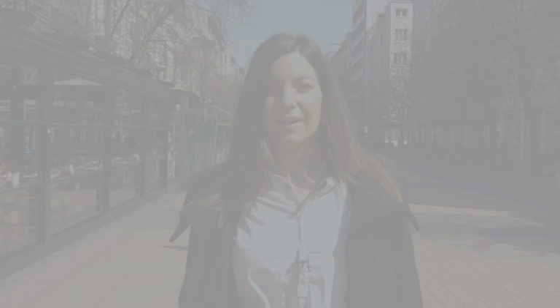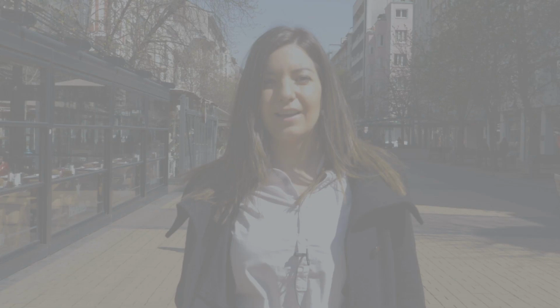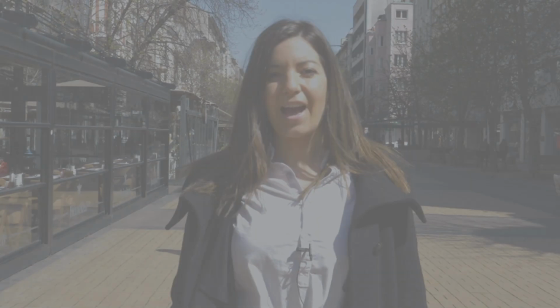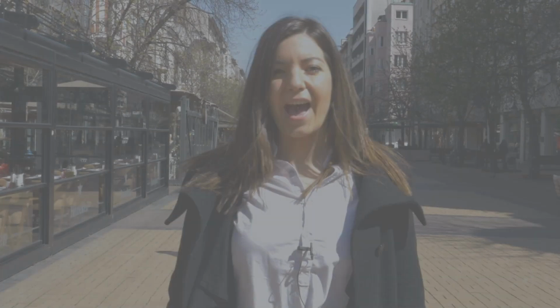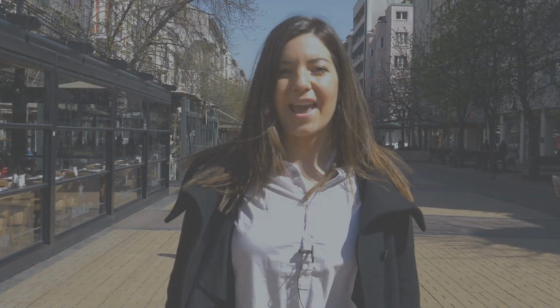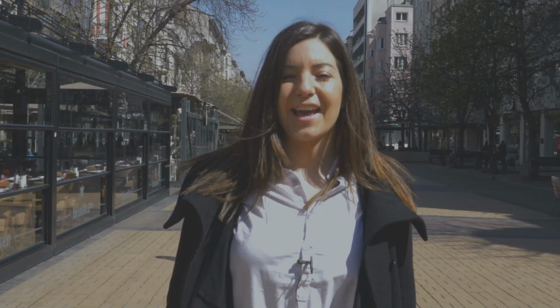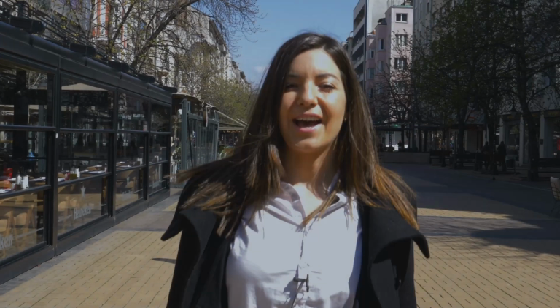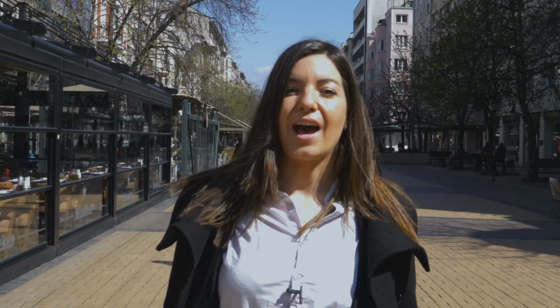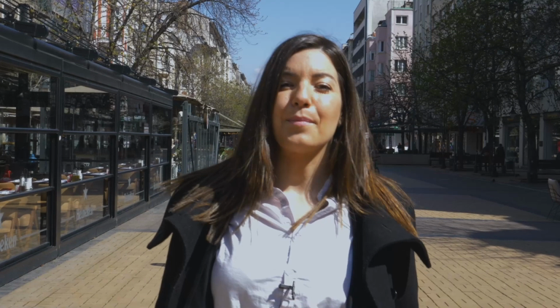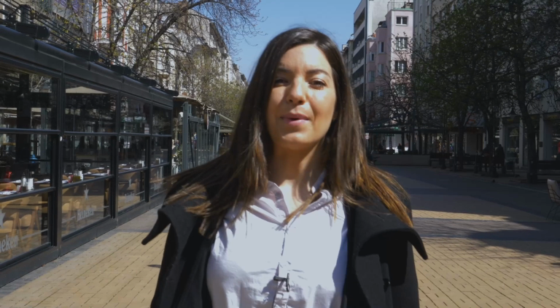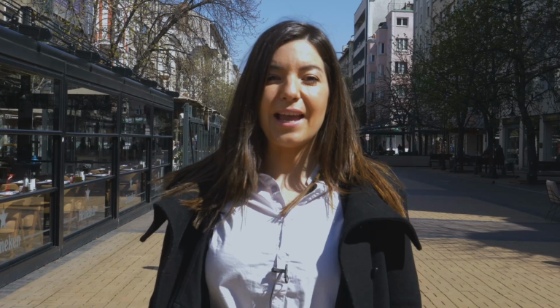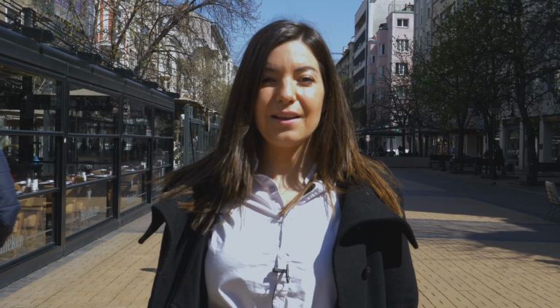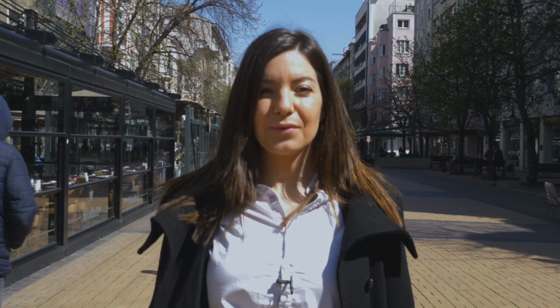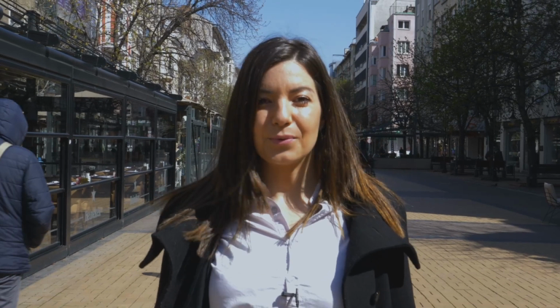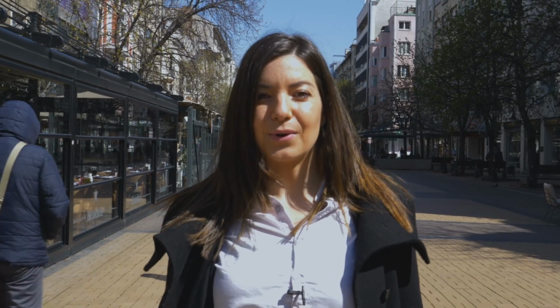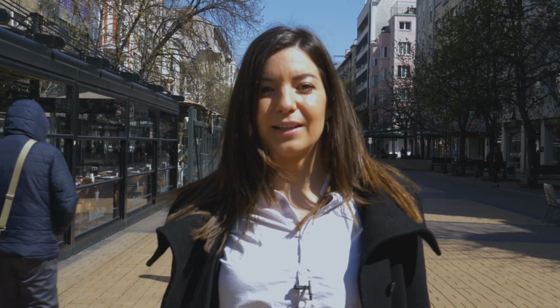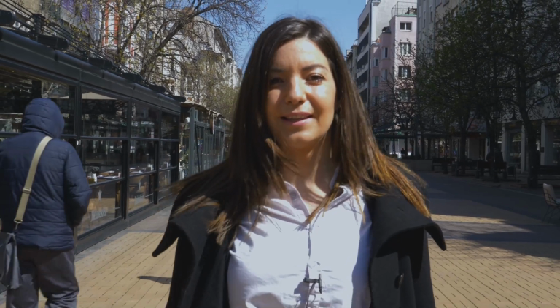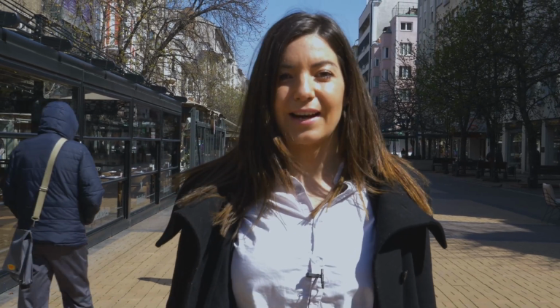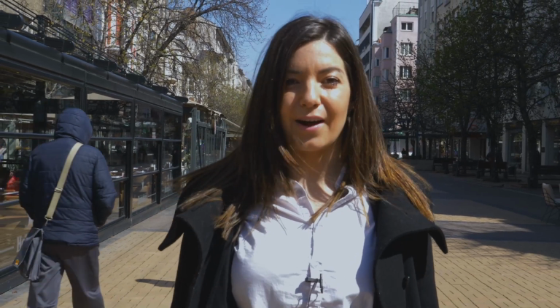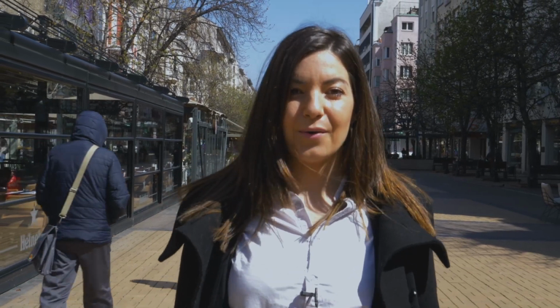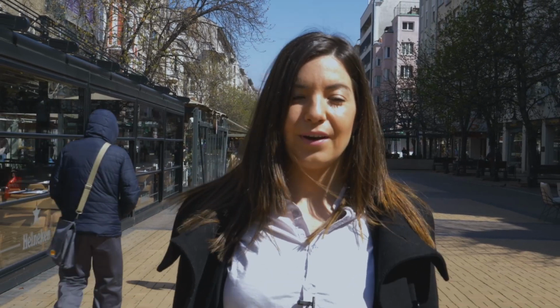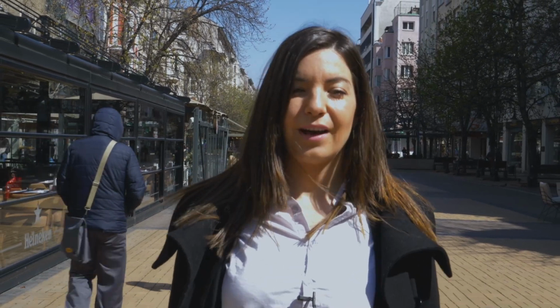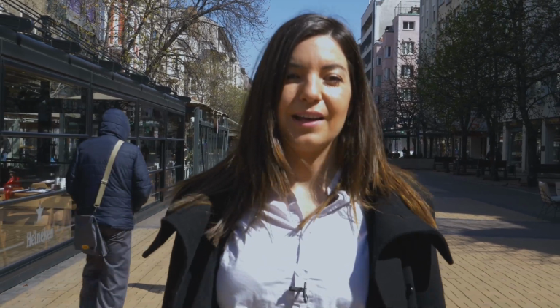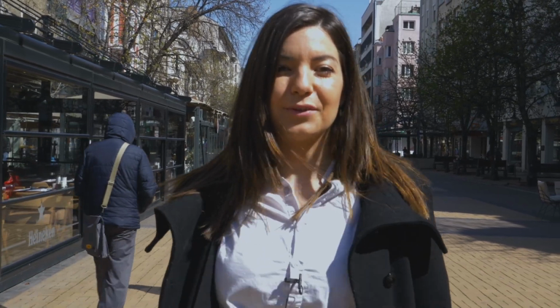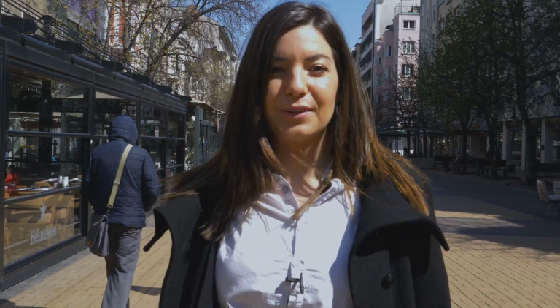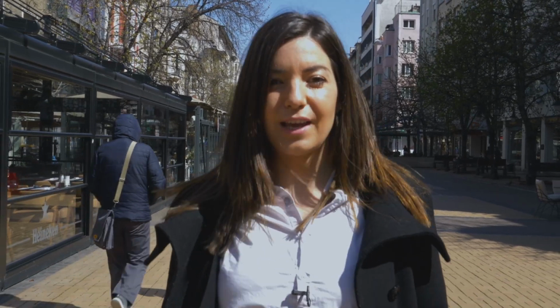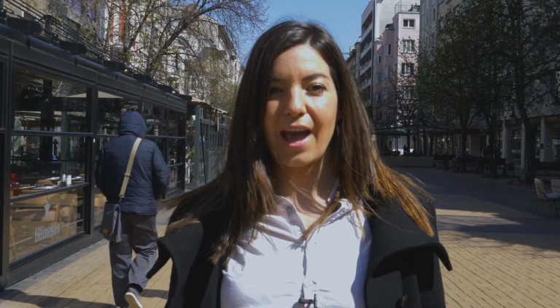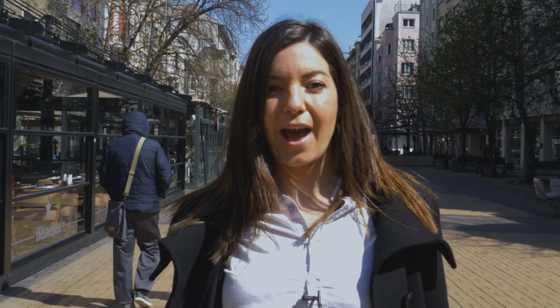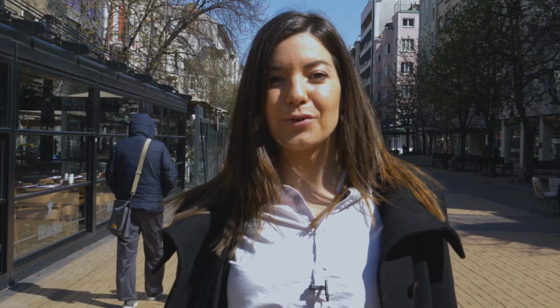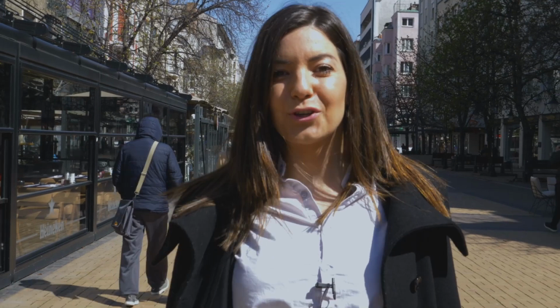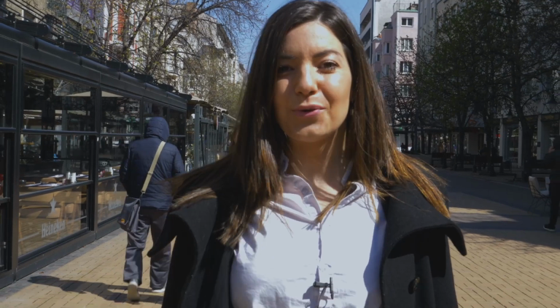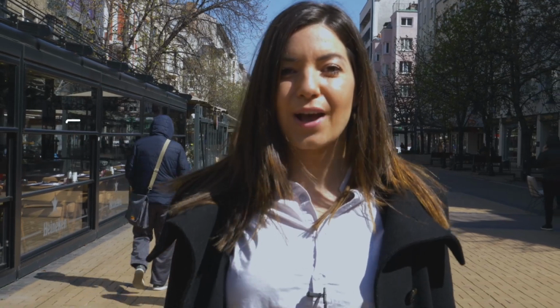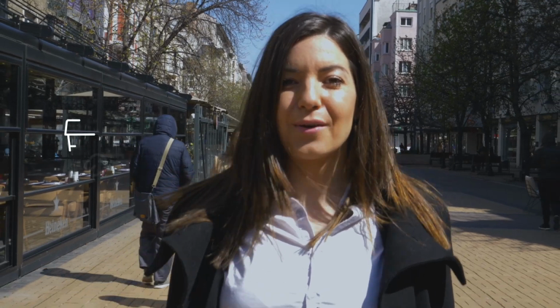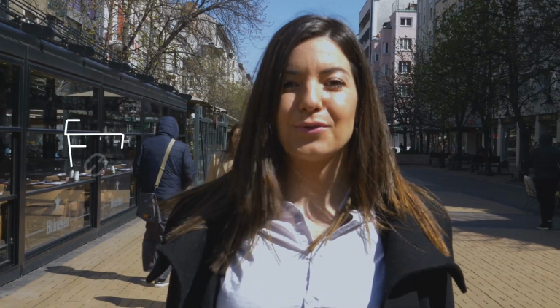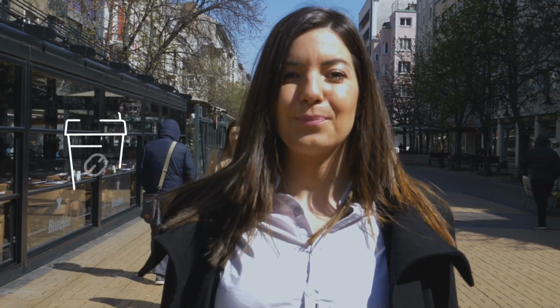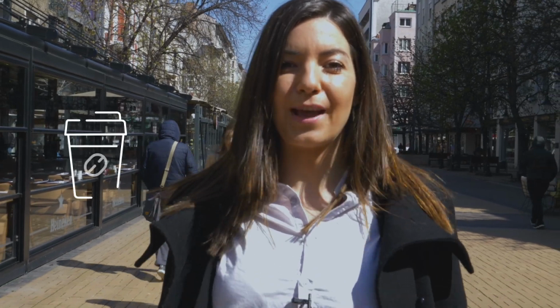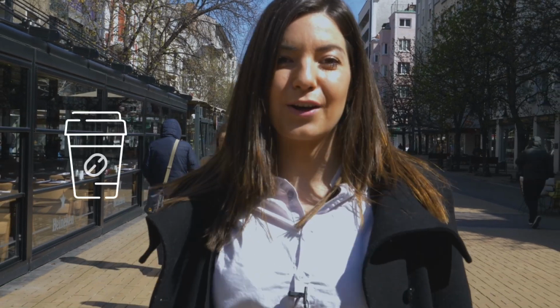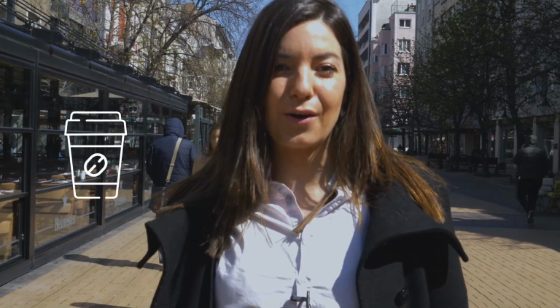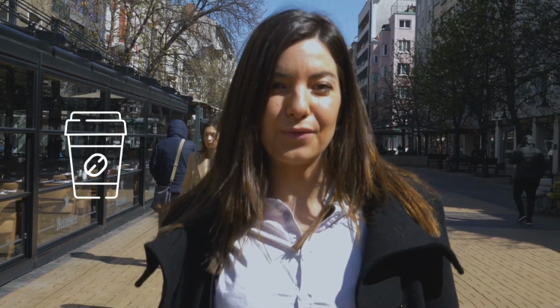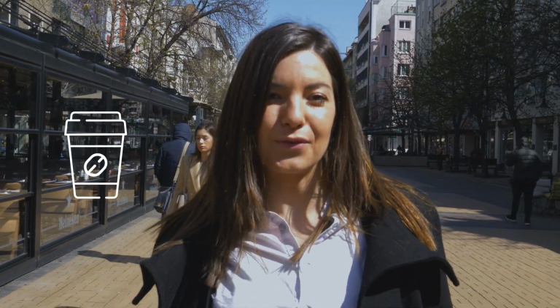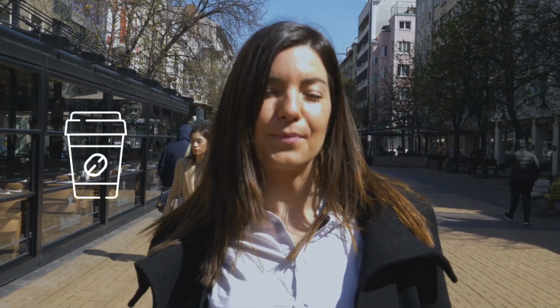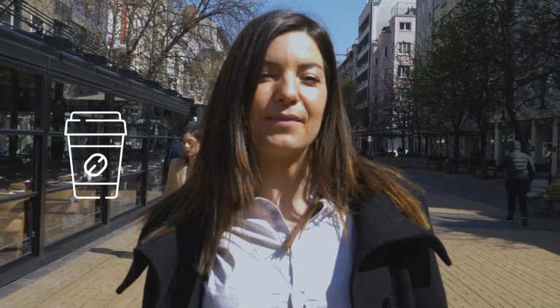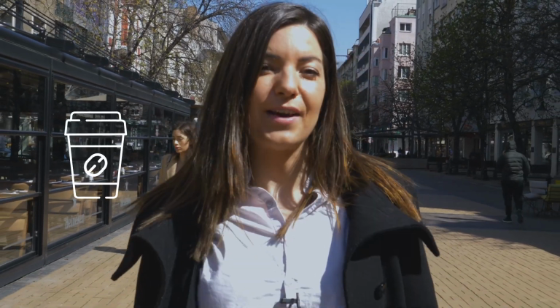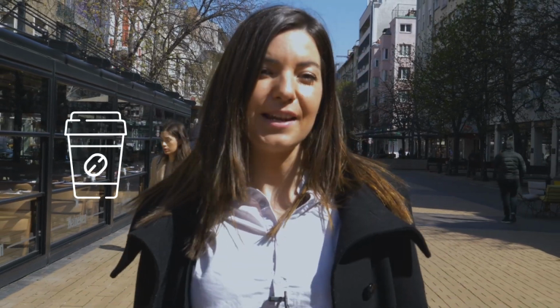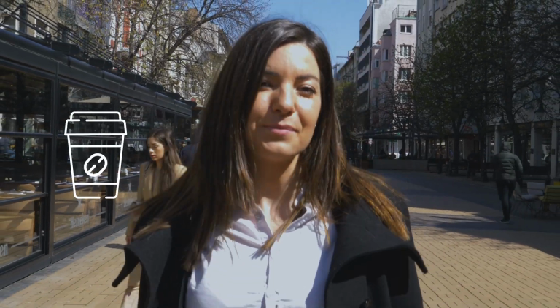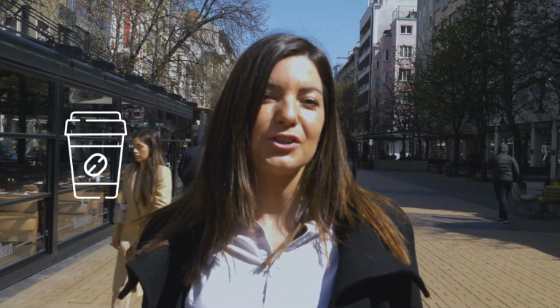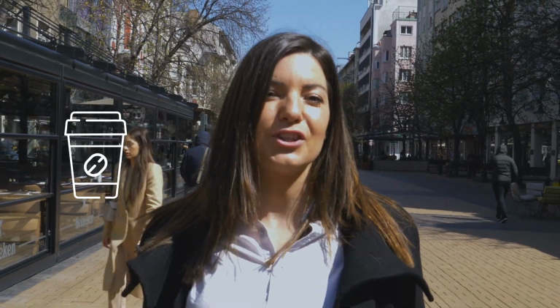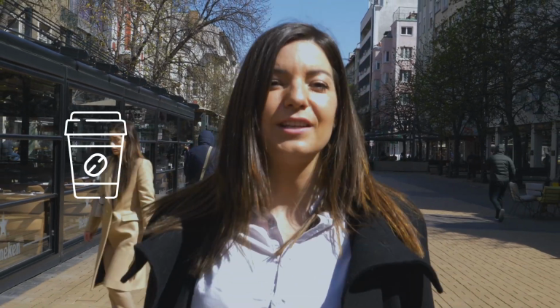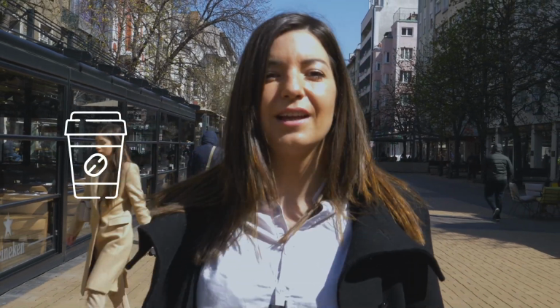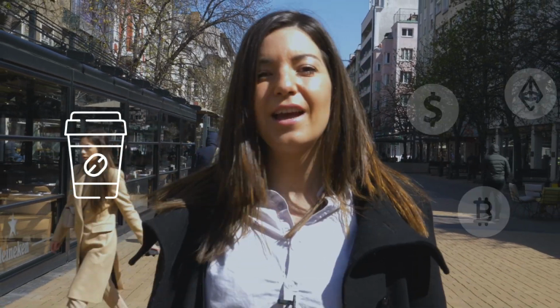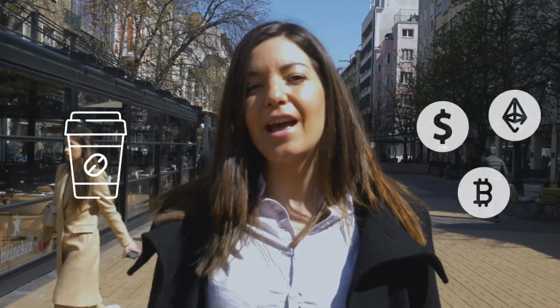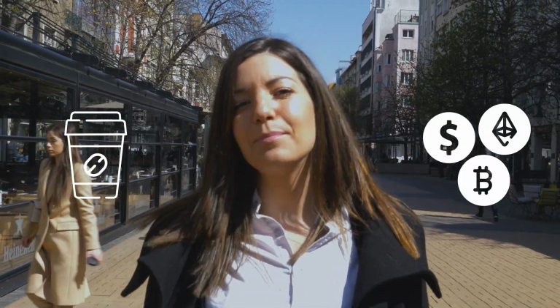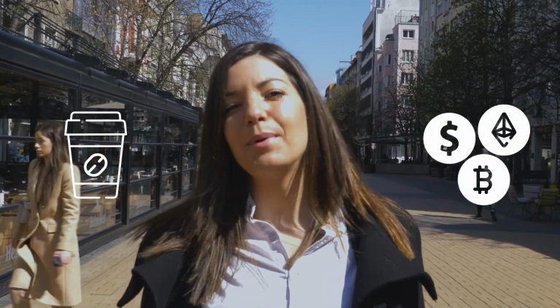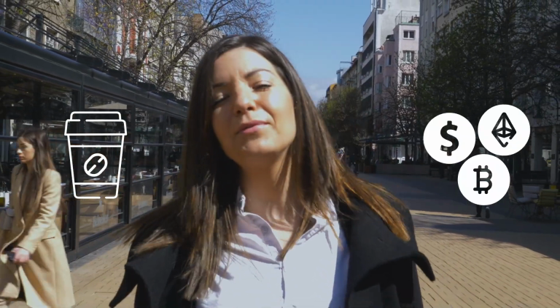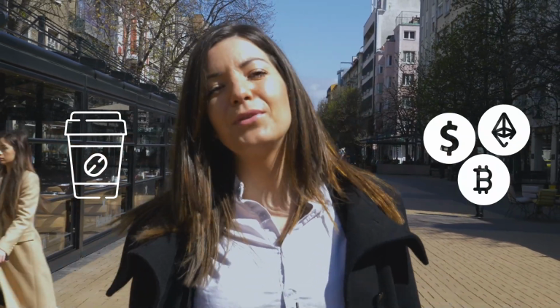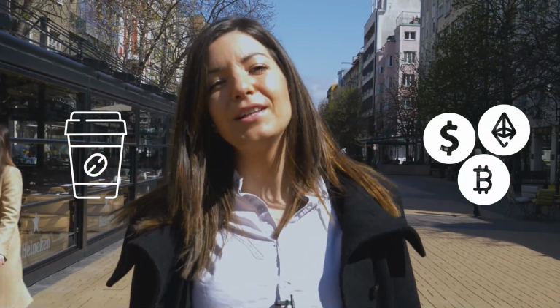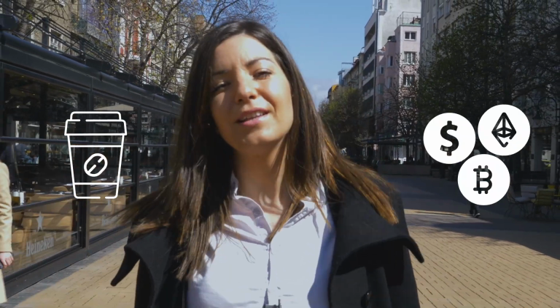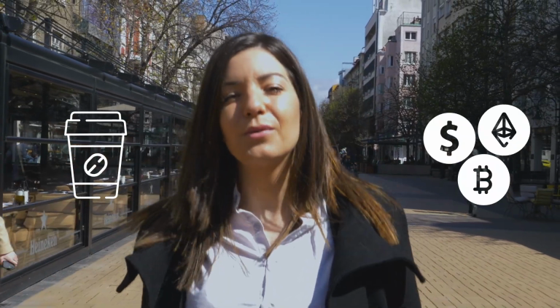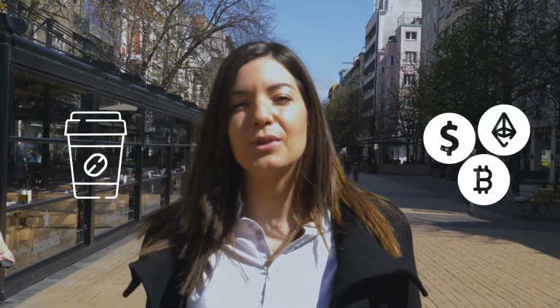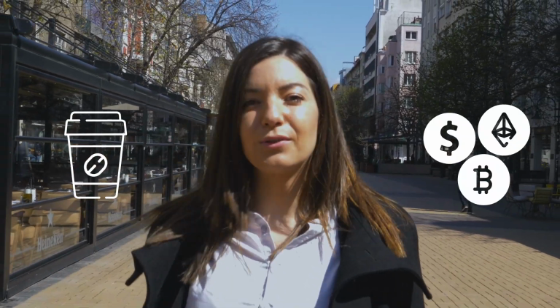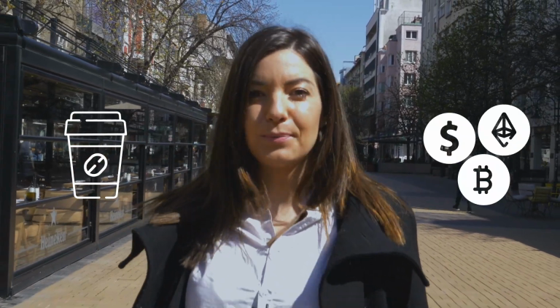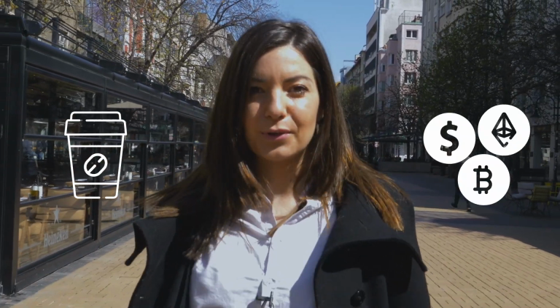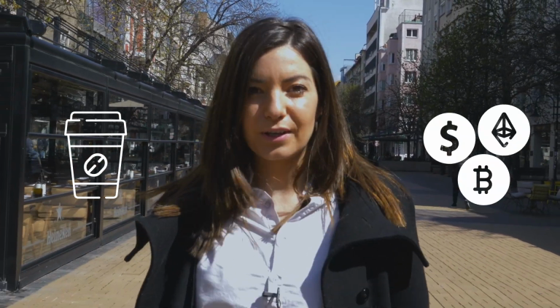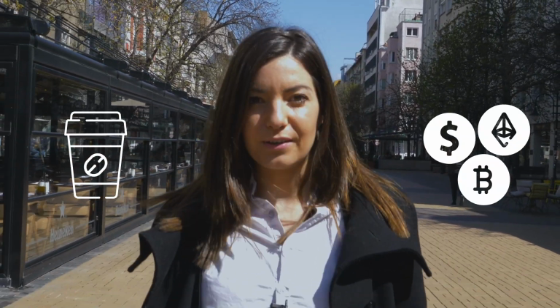Hi, I'm Ellie from Quantarao, and today I'll show you how to buy coffee from a vending machine and pay for it with cryptocurrency.